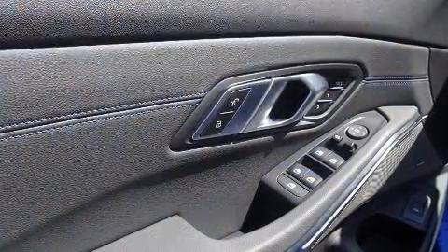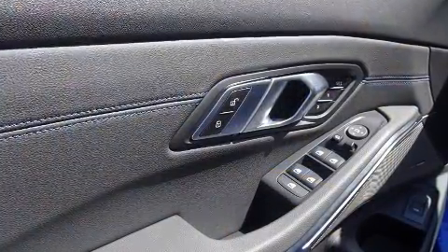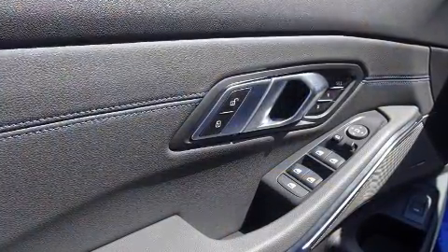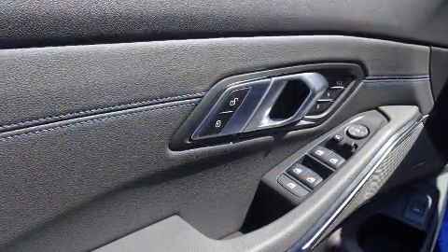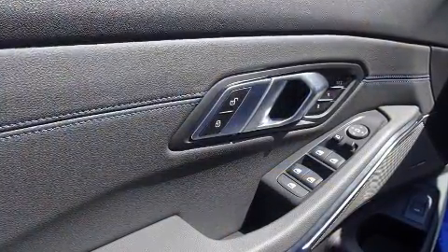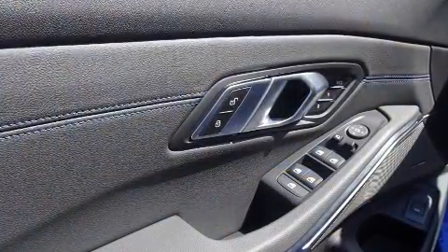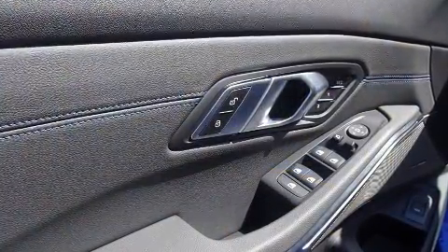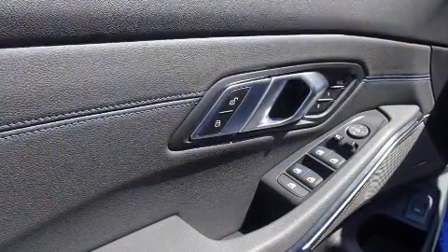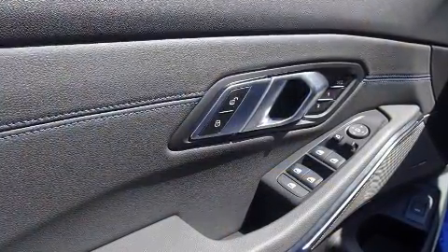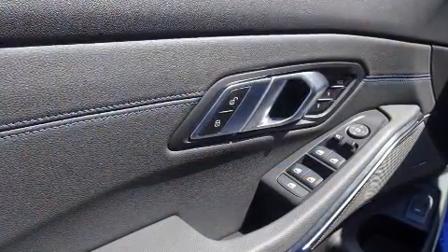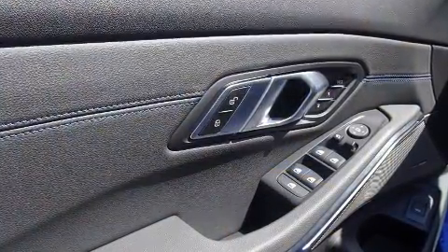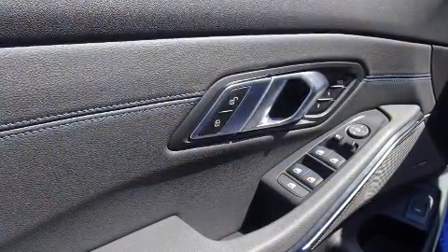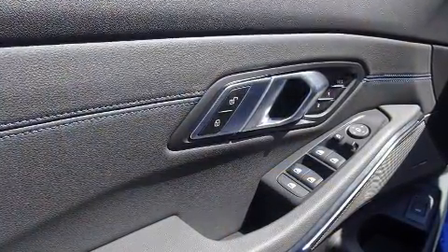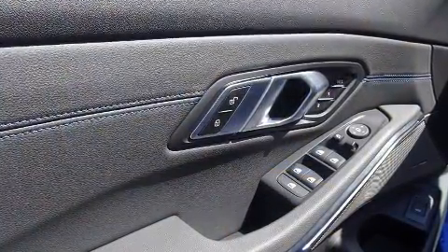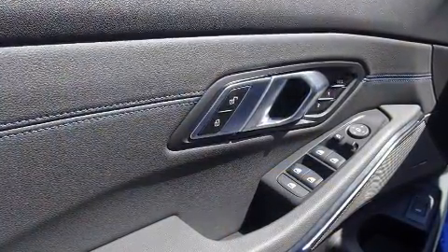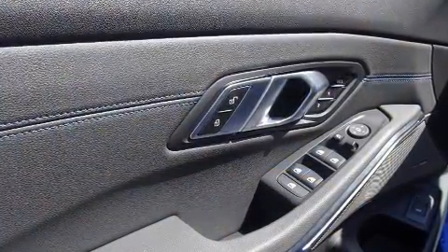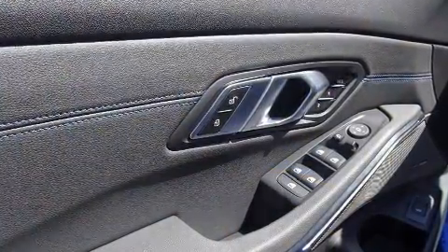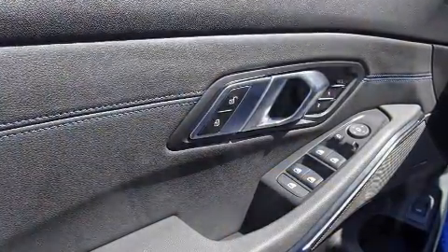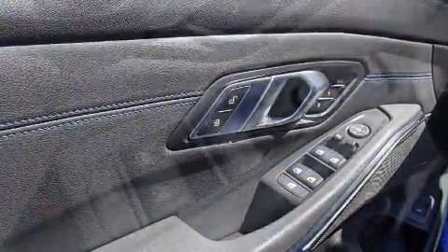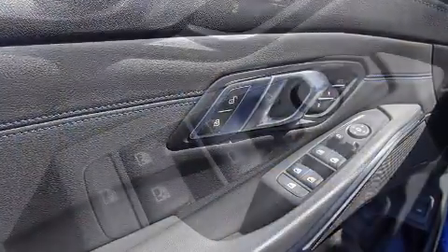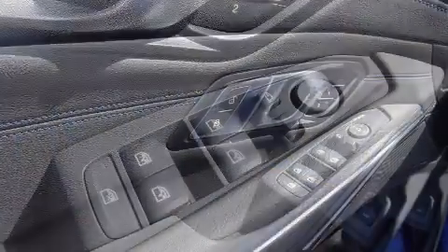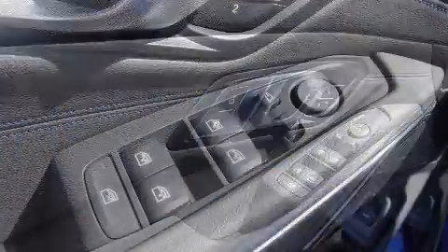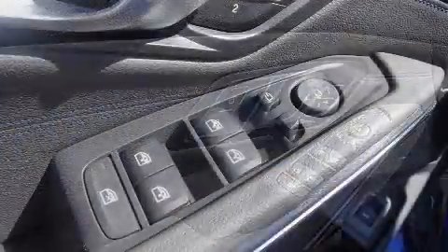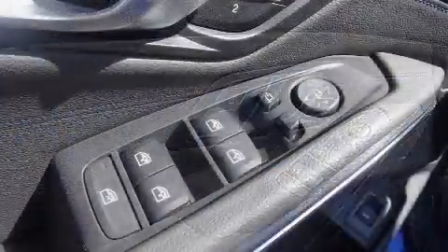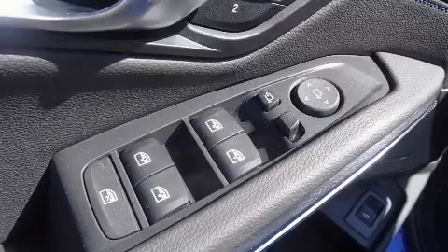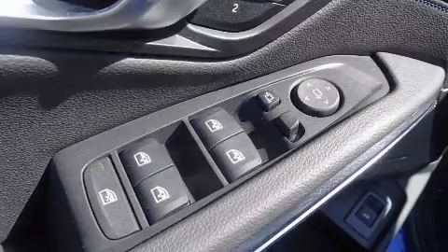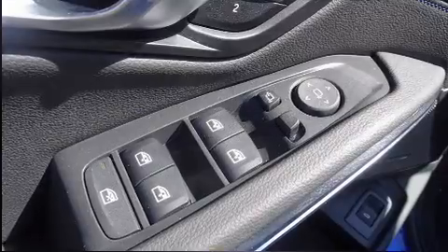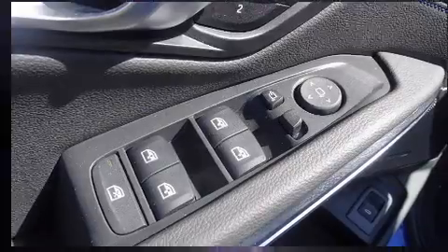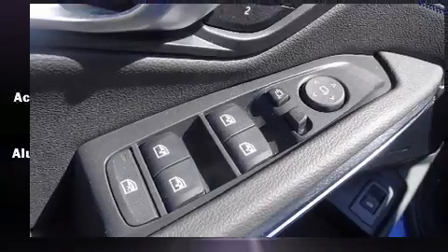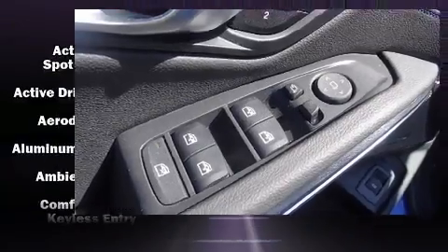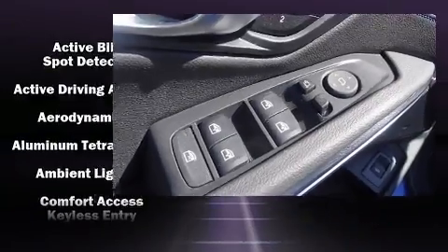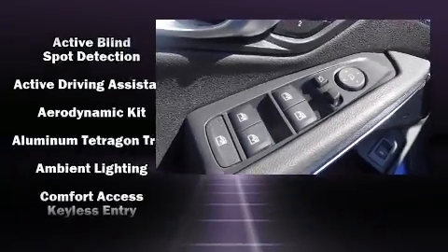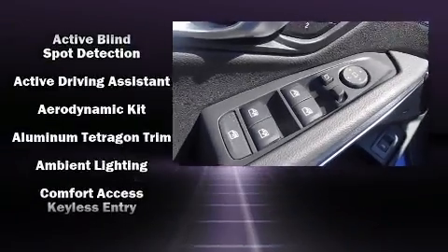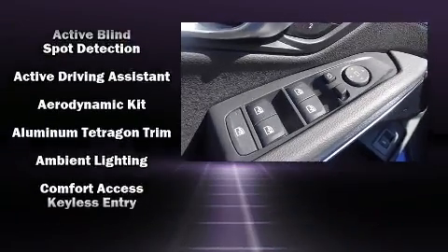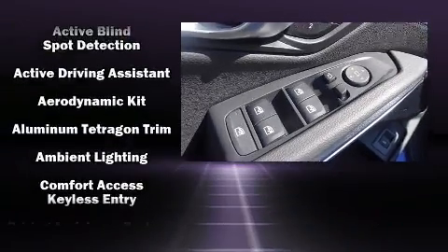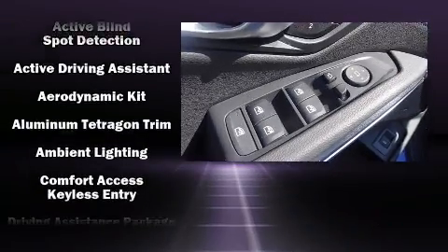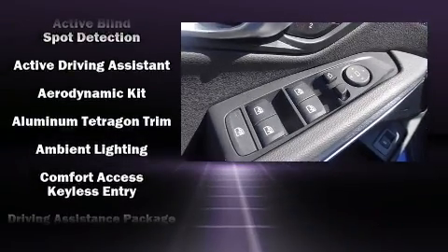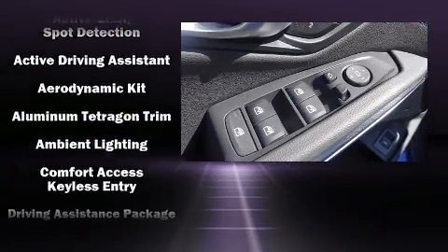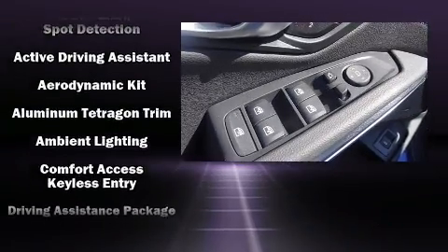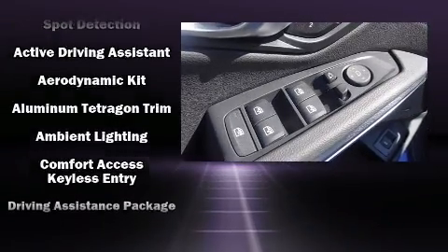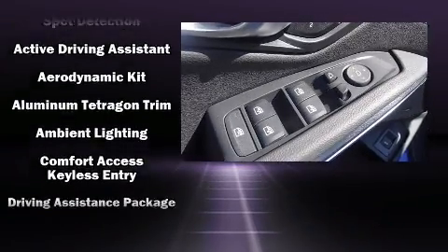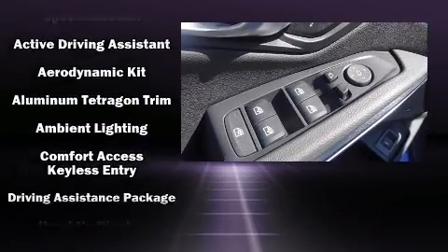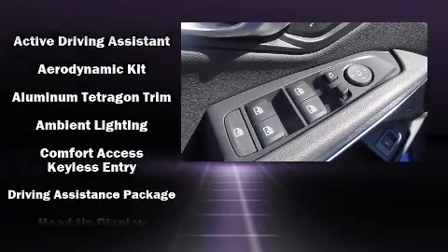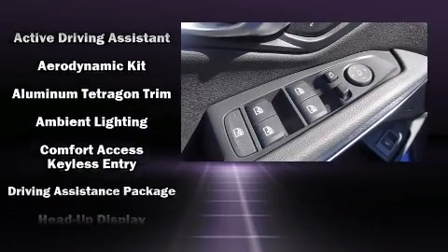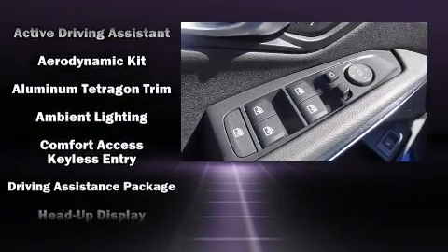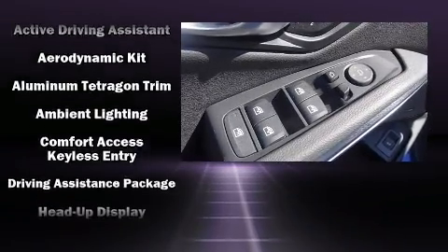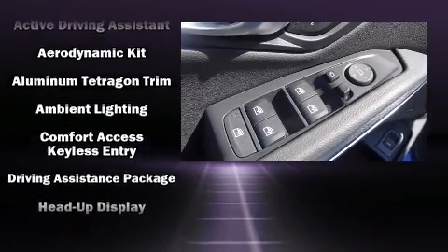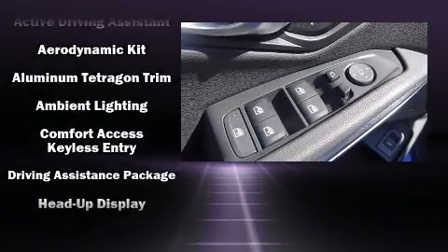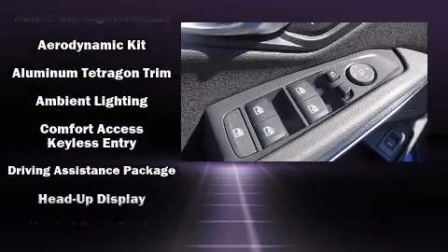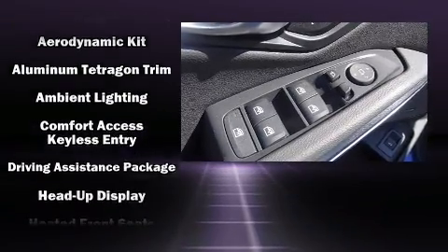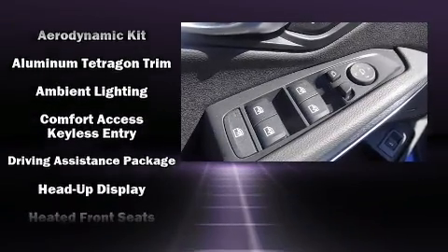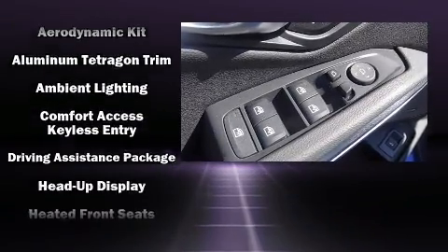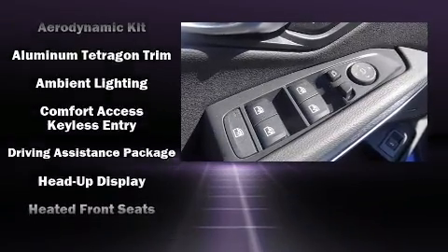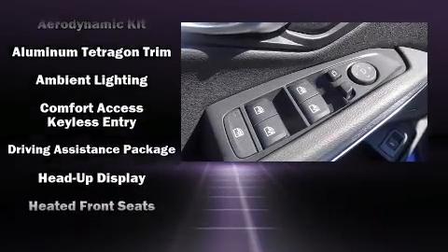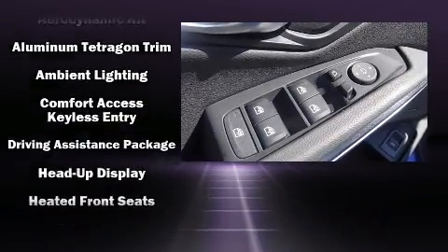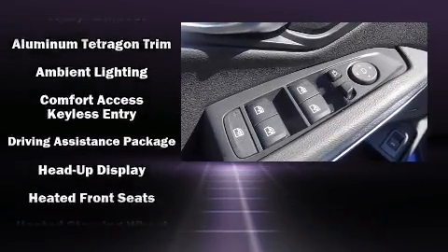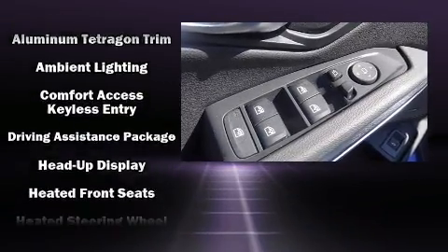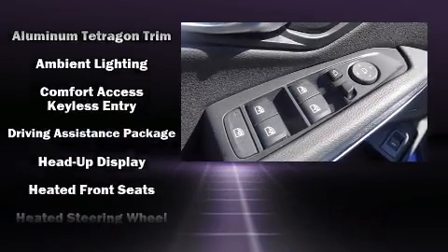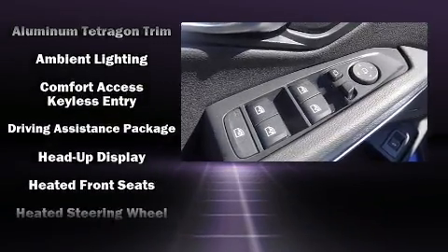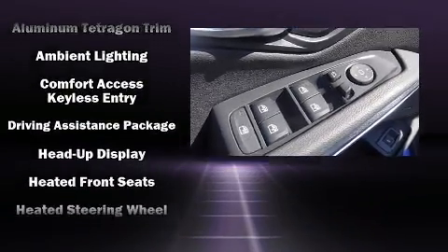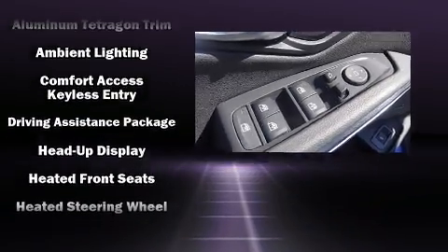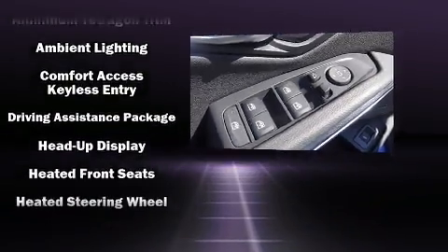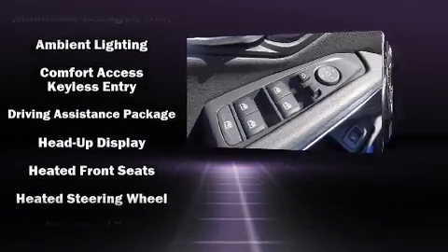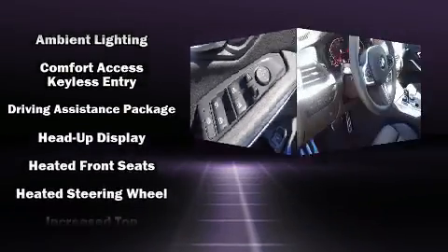Audio features include an AM-FM radio and 17 speakers, providing world-class sound throughout.